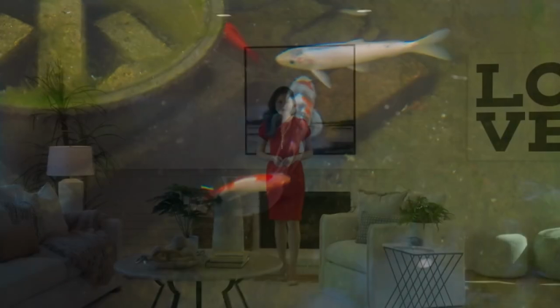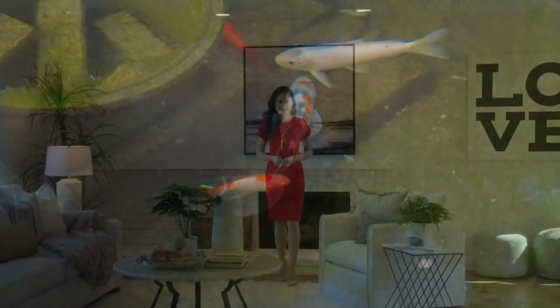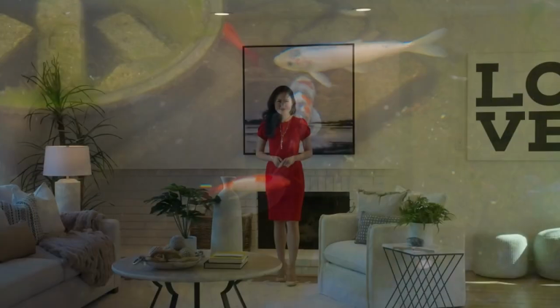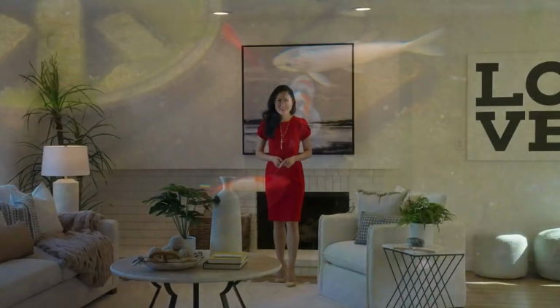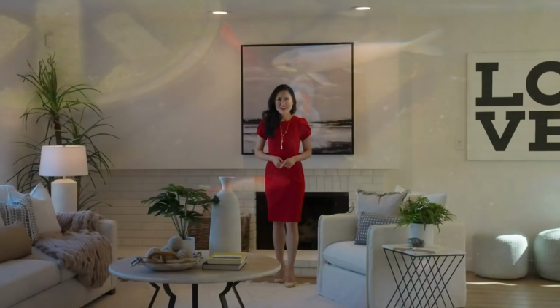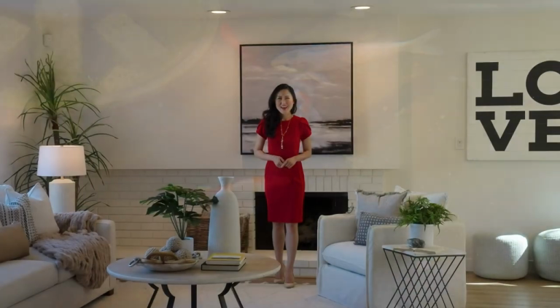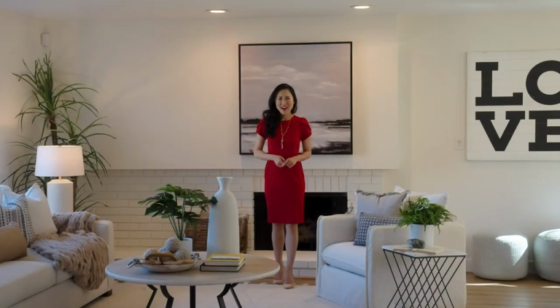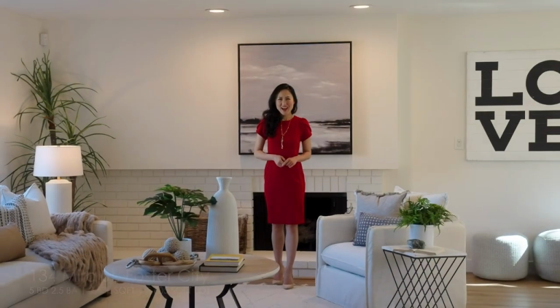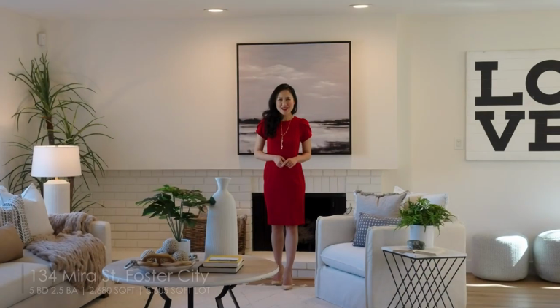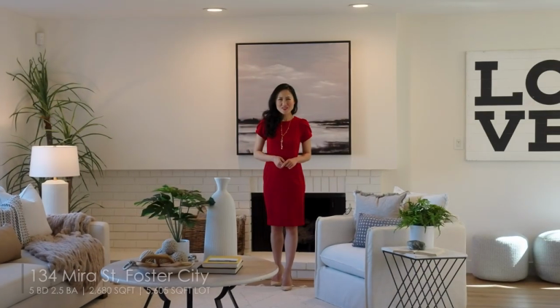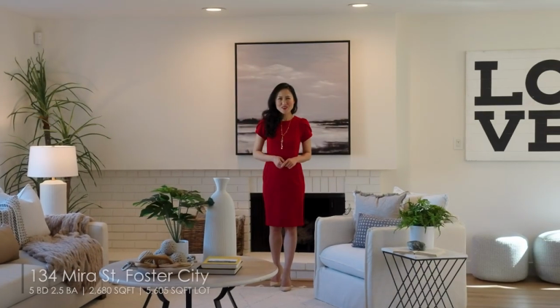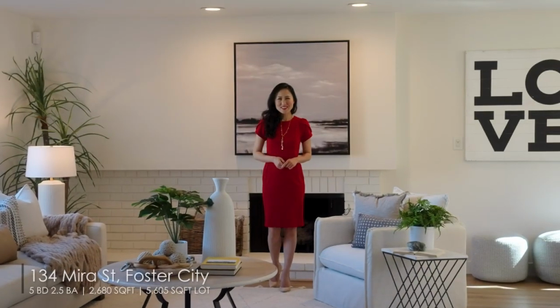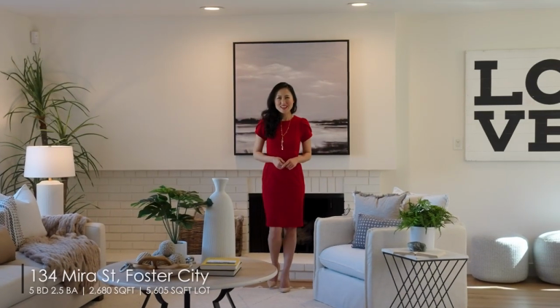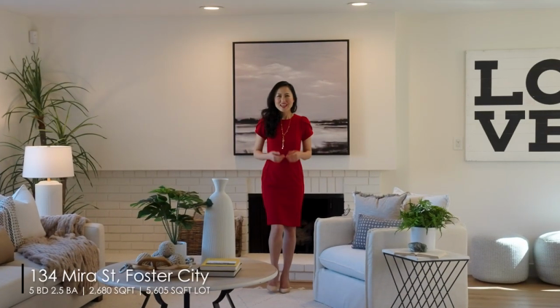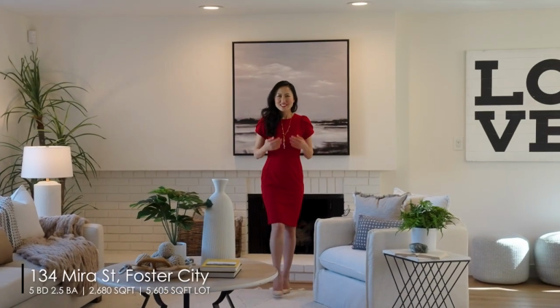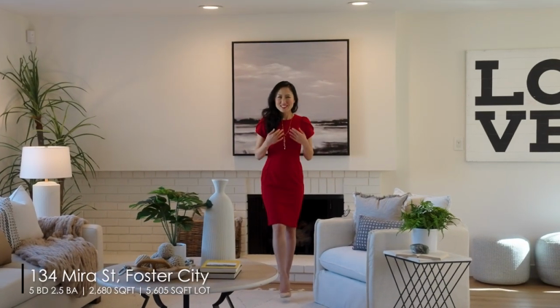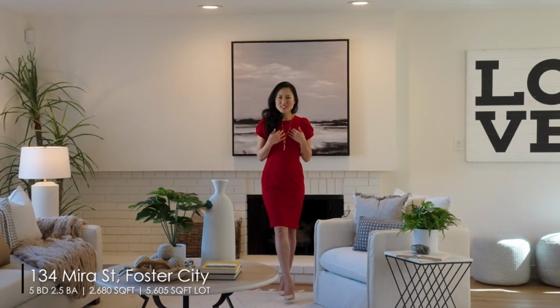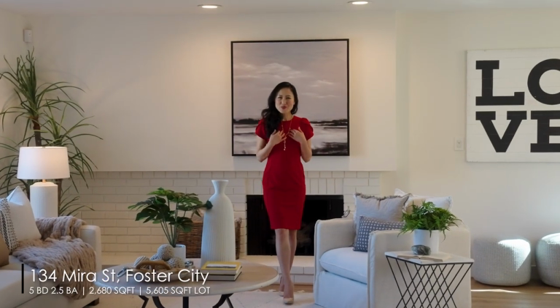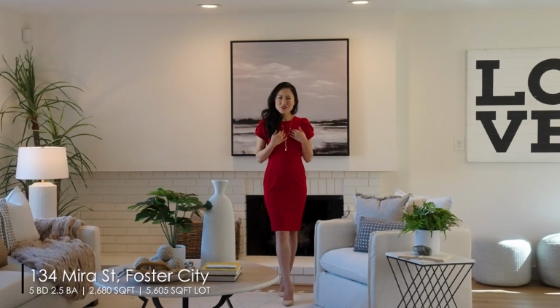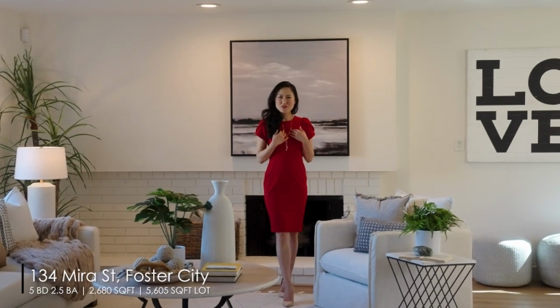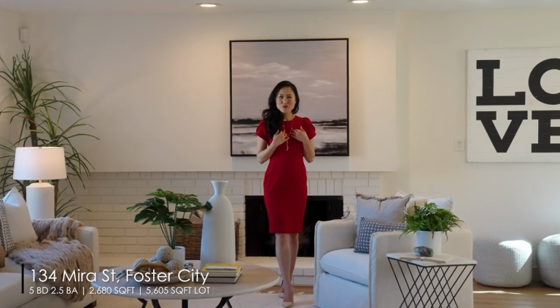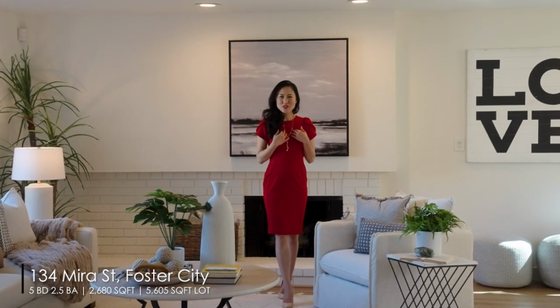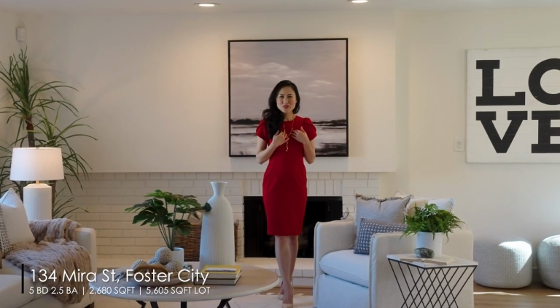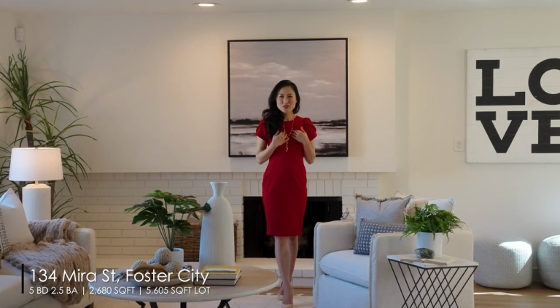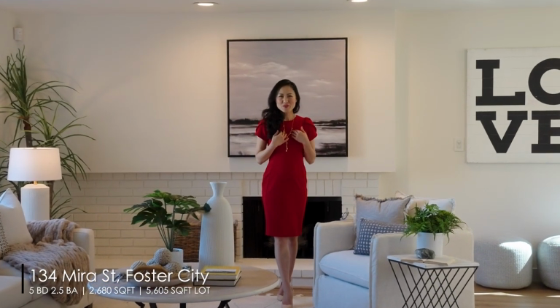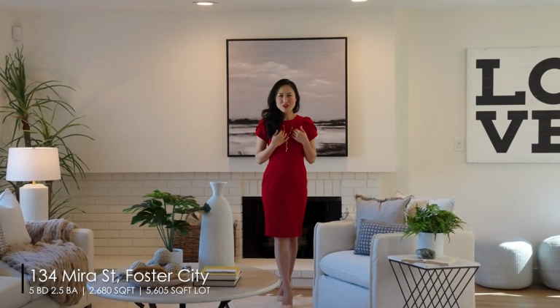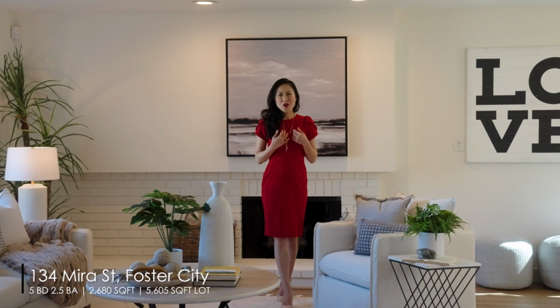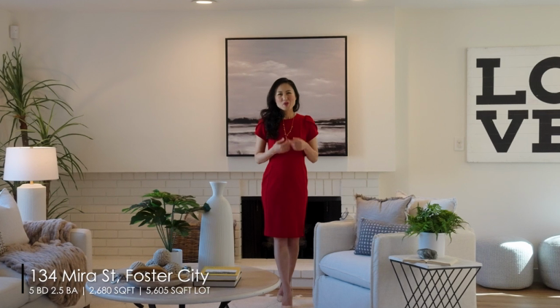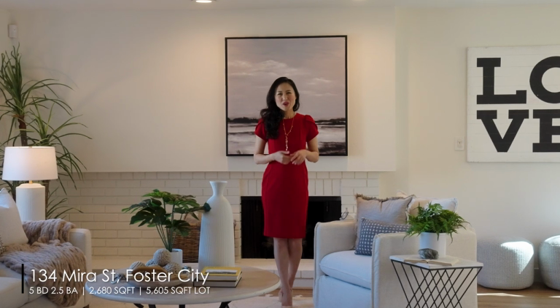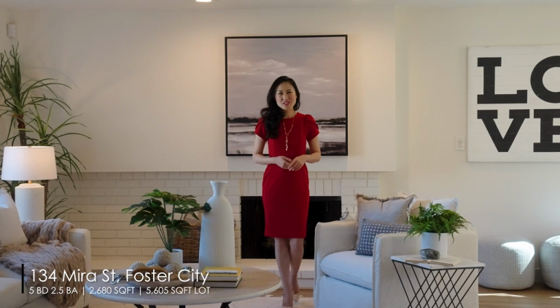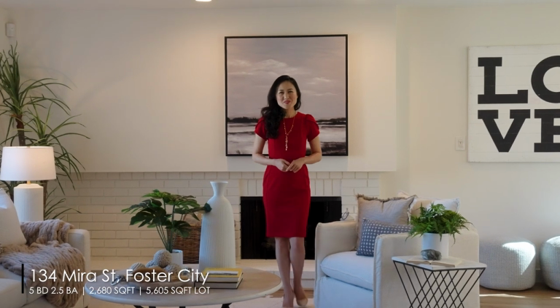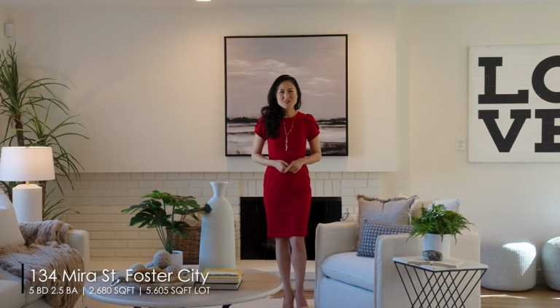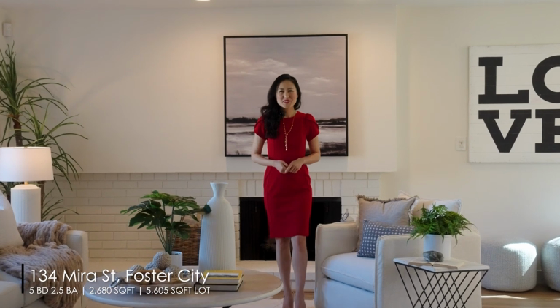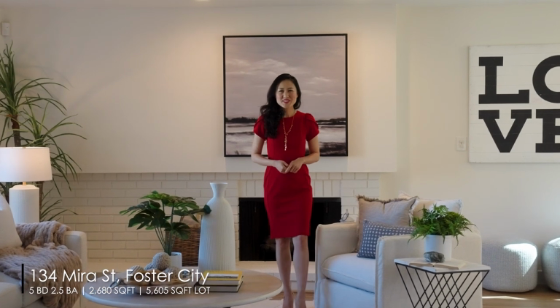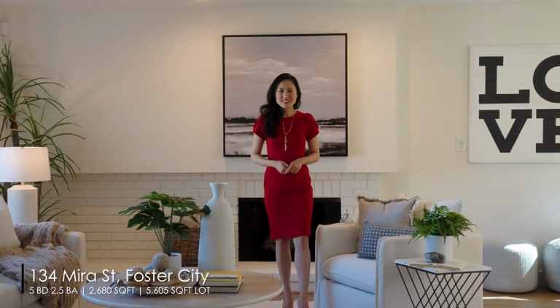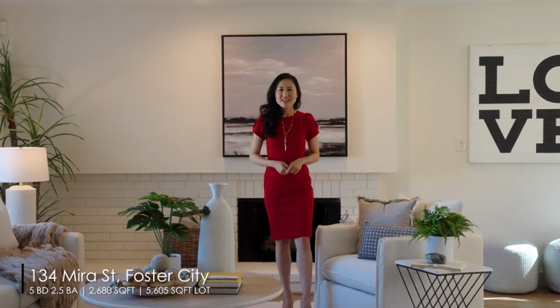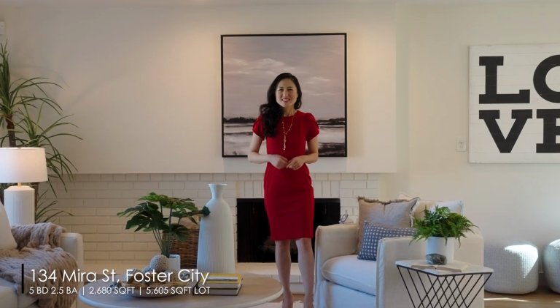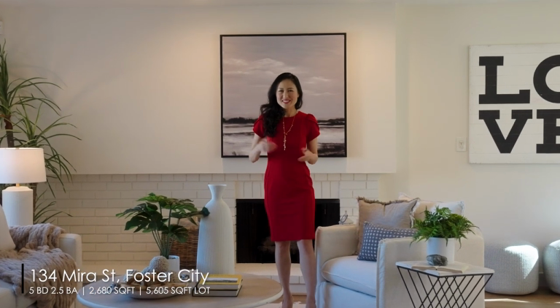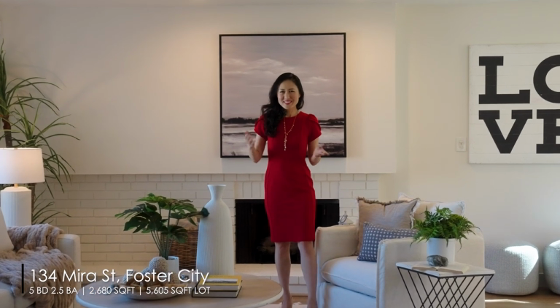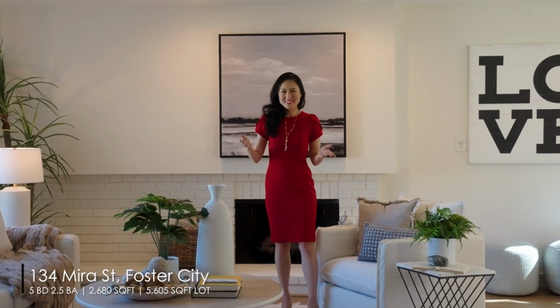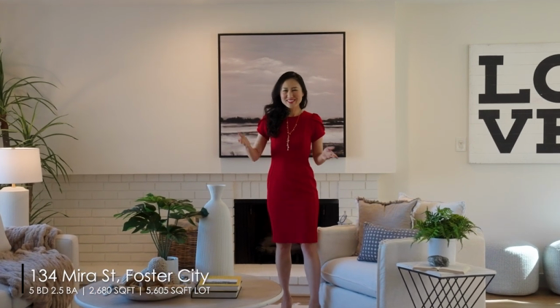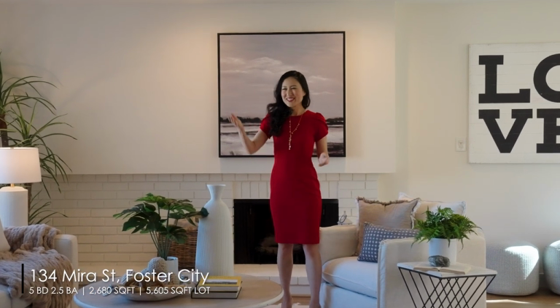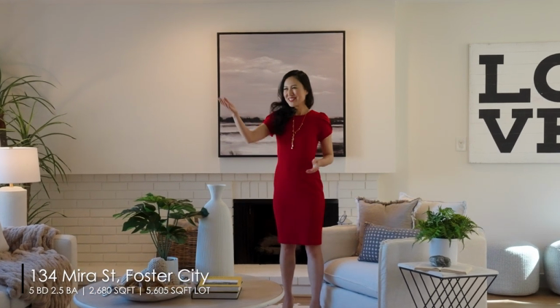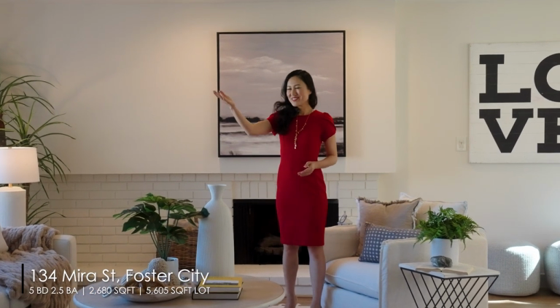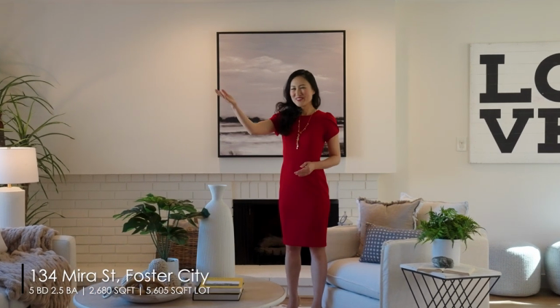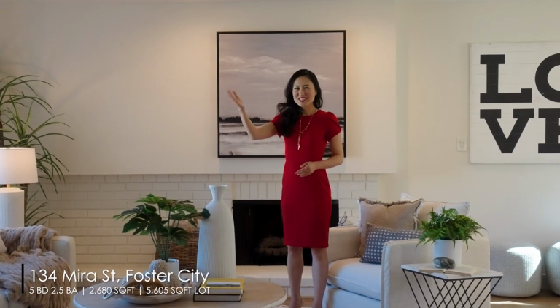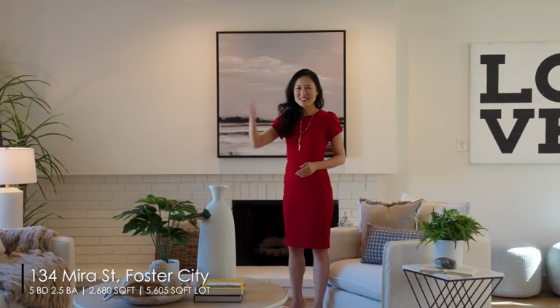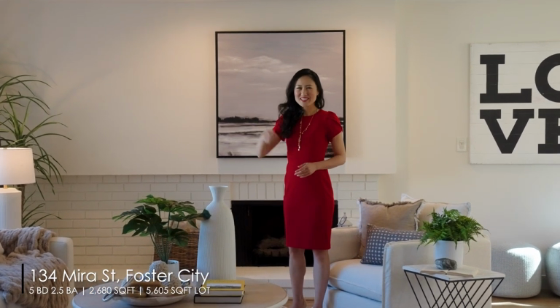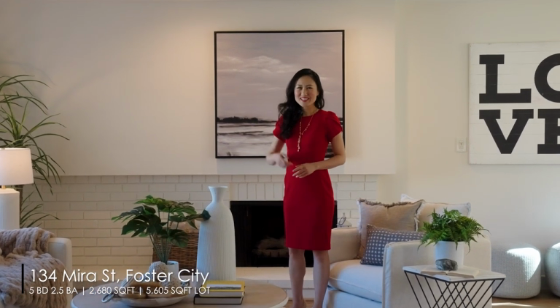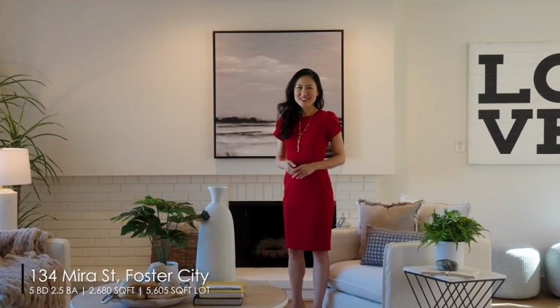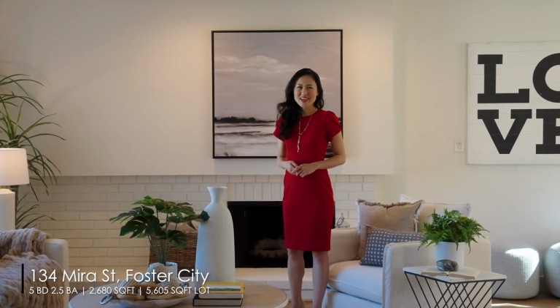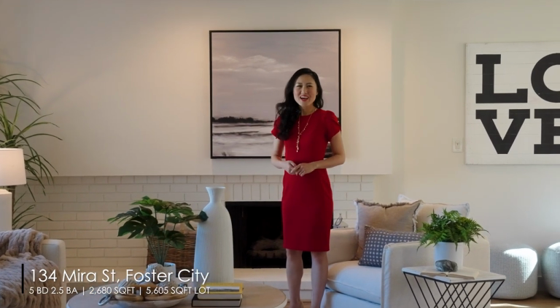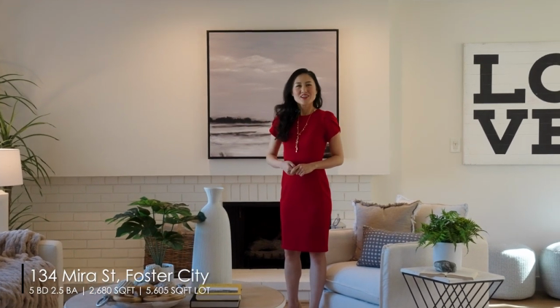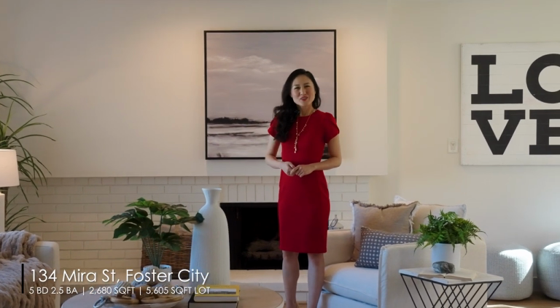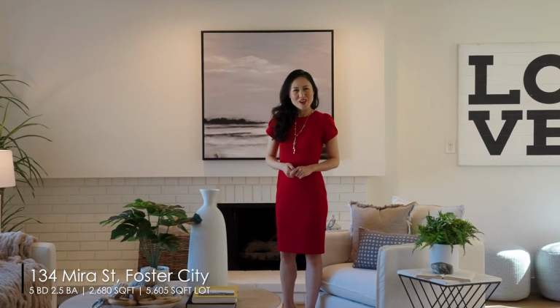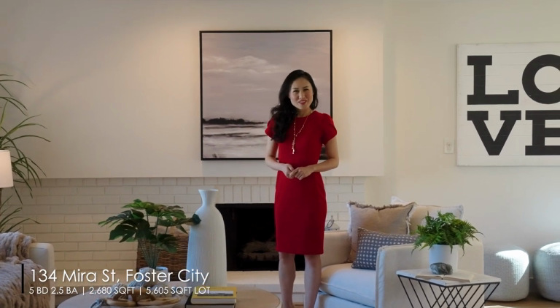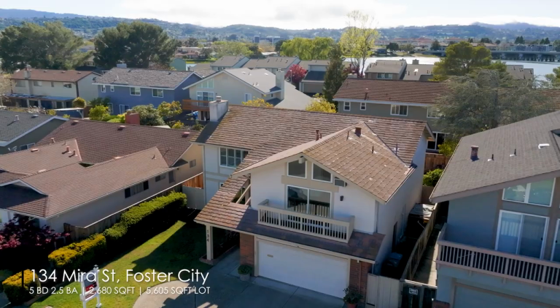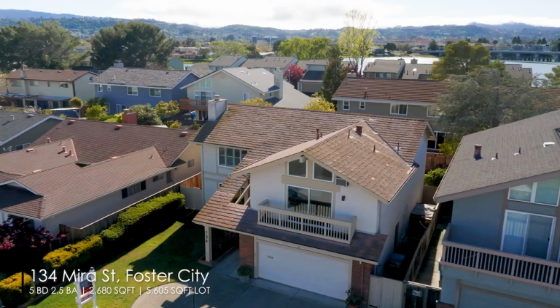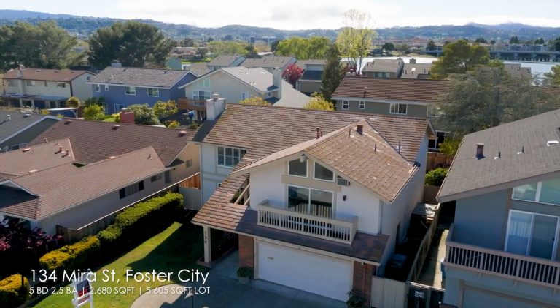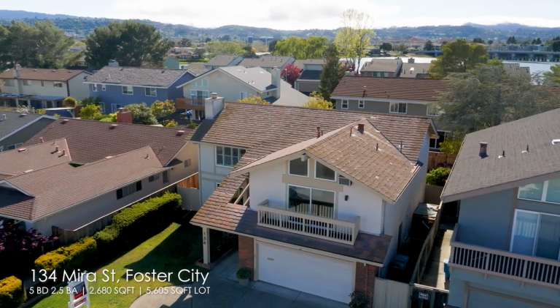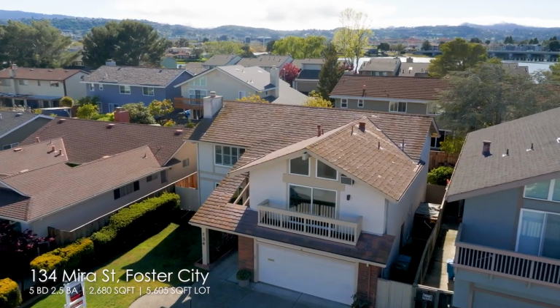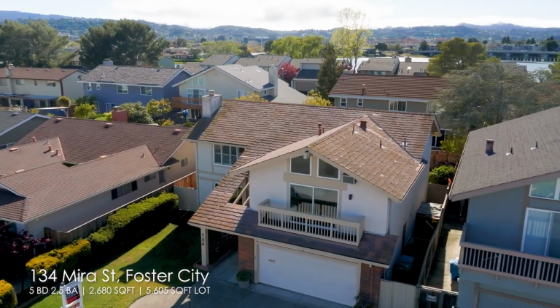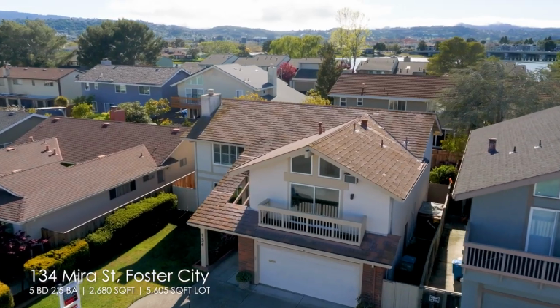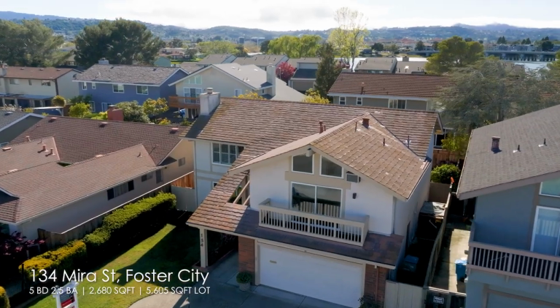Hi everyone, this is Wen from Wenbrew. Welcome to this stunning east-facing Grand Four model.